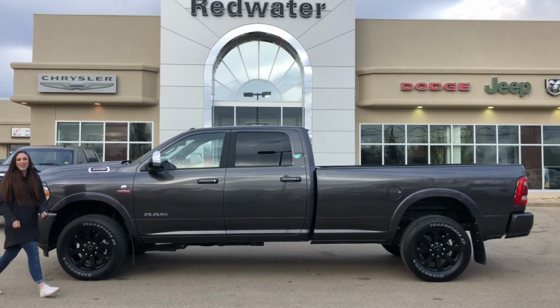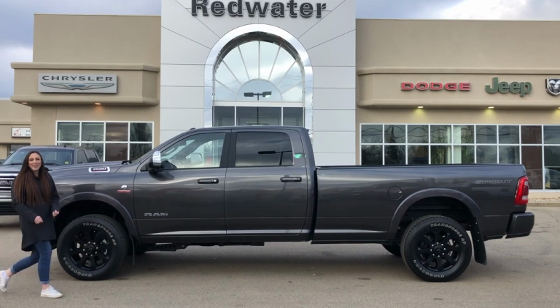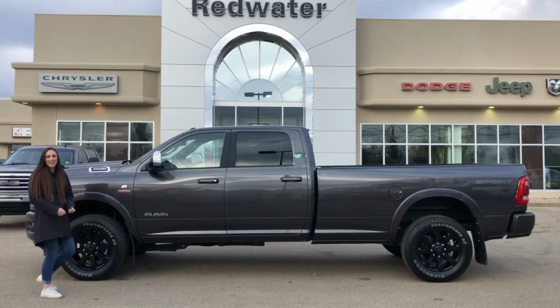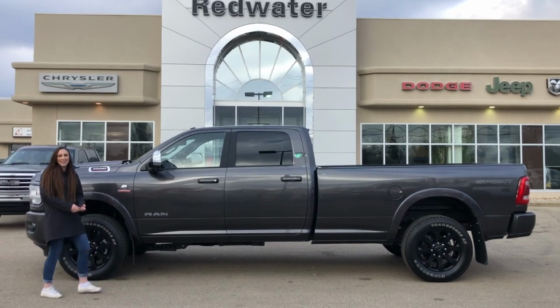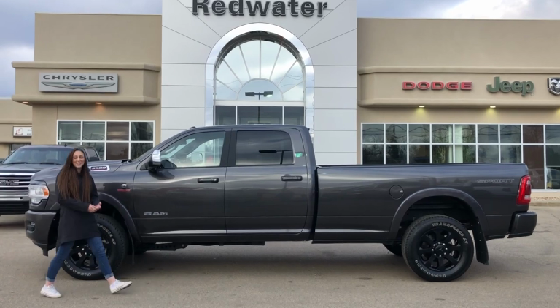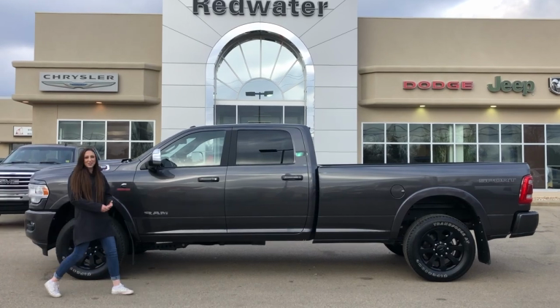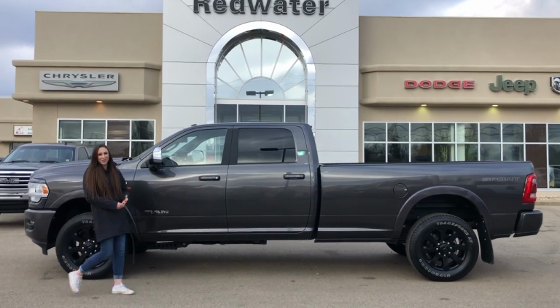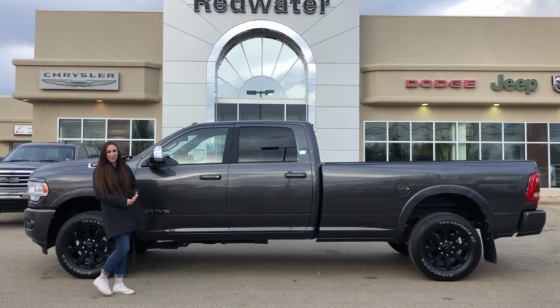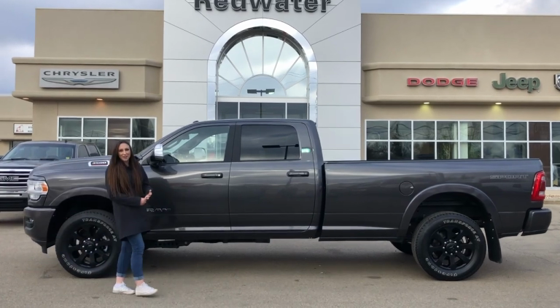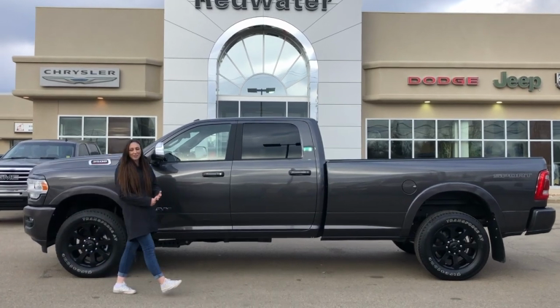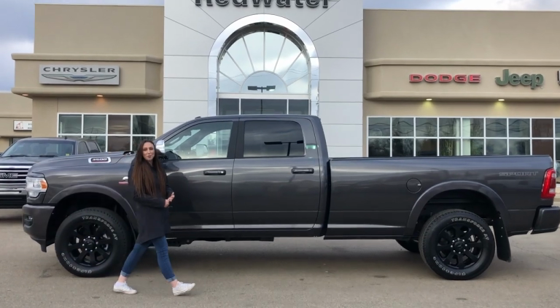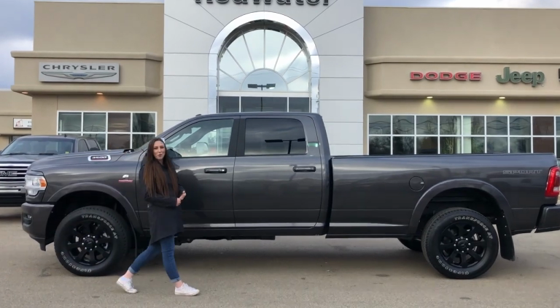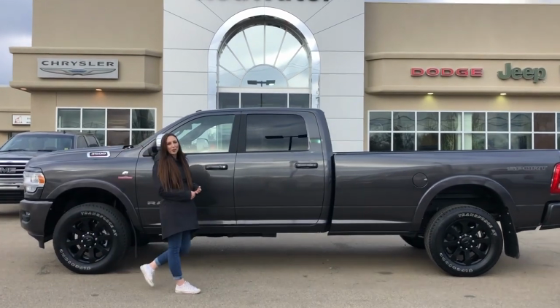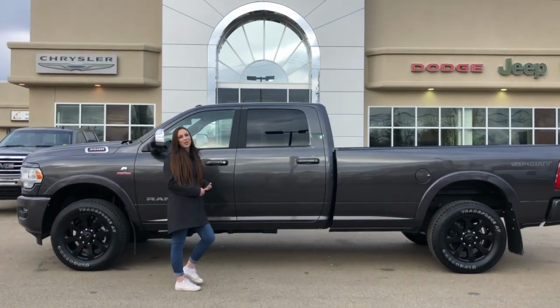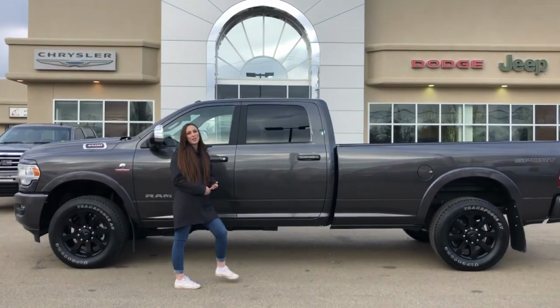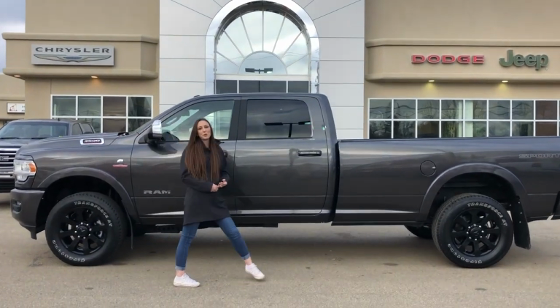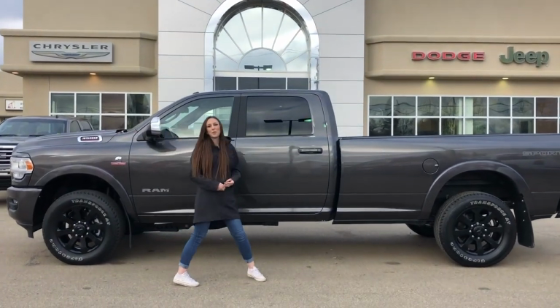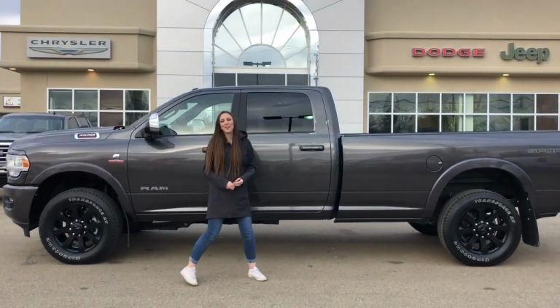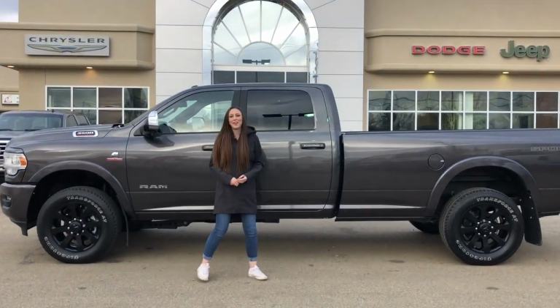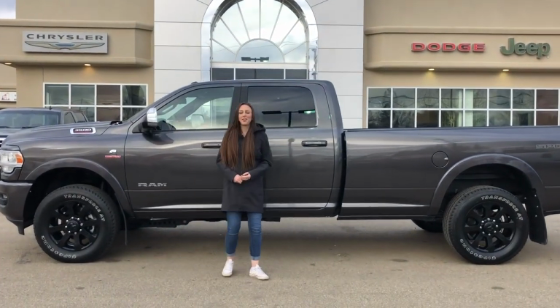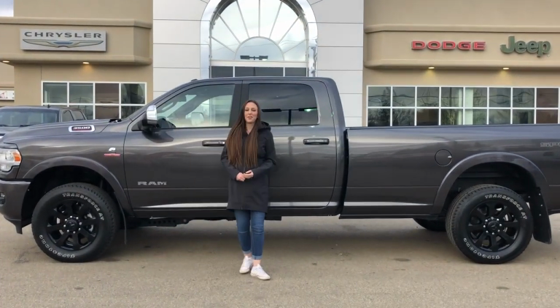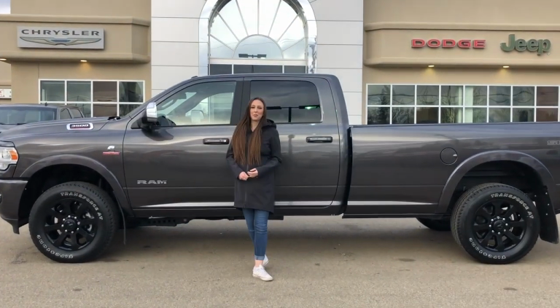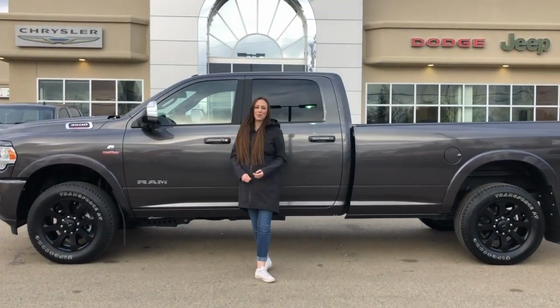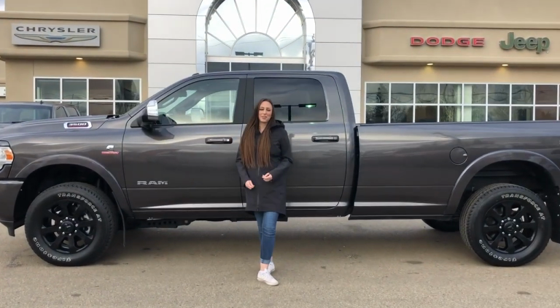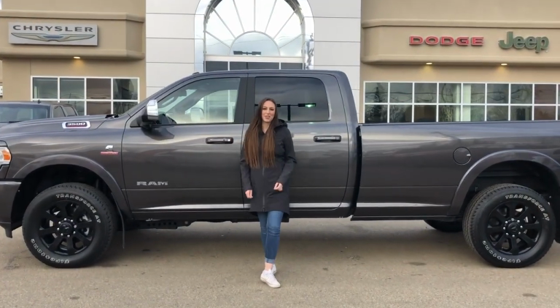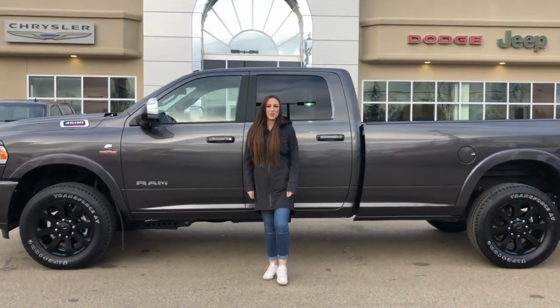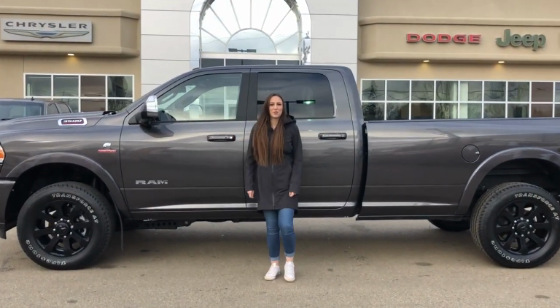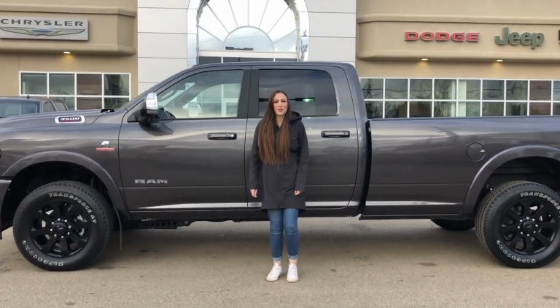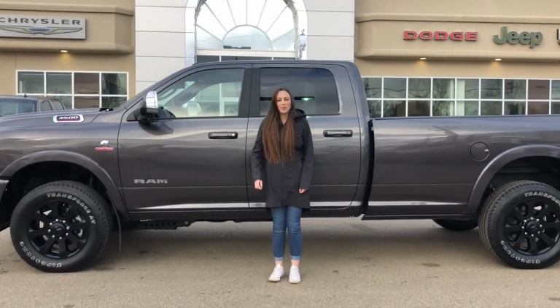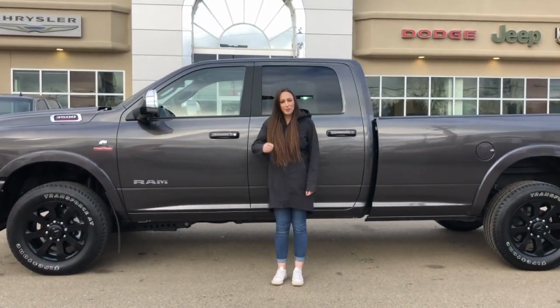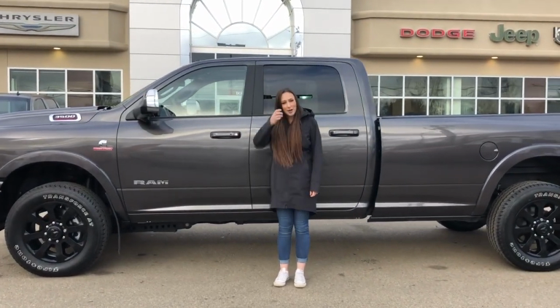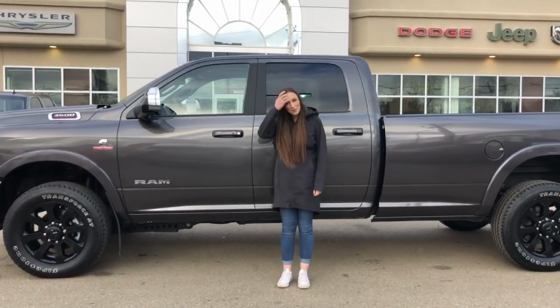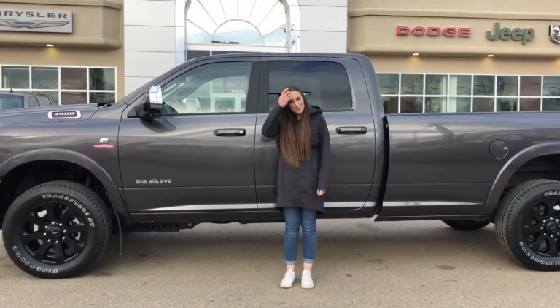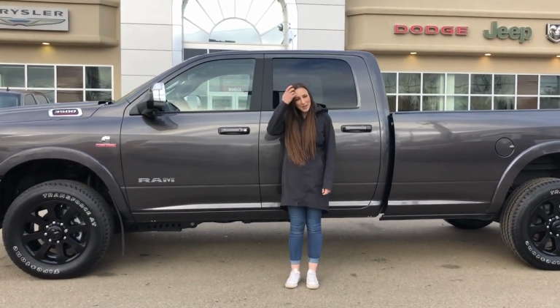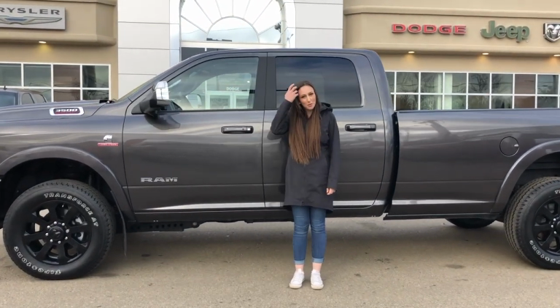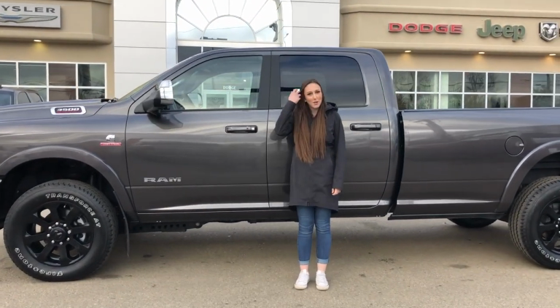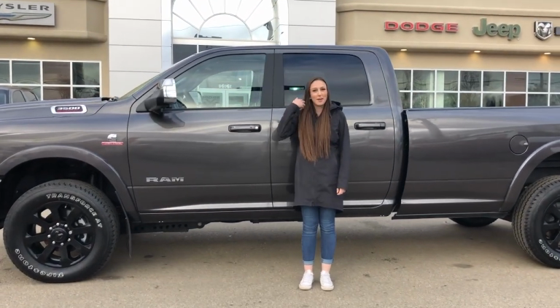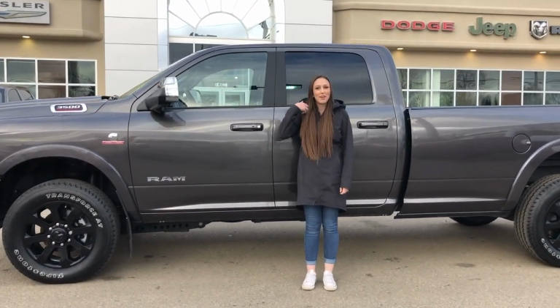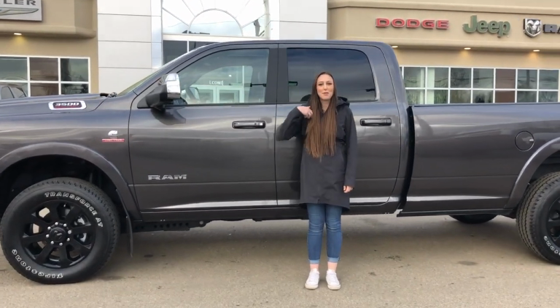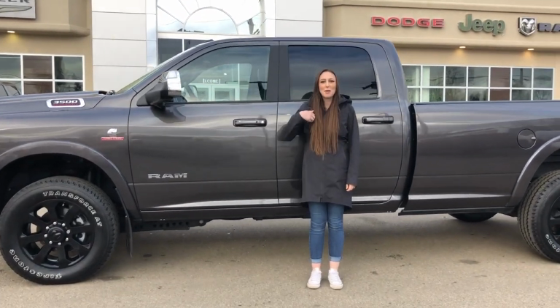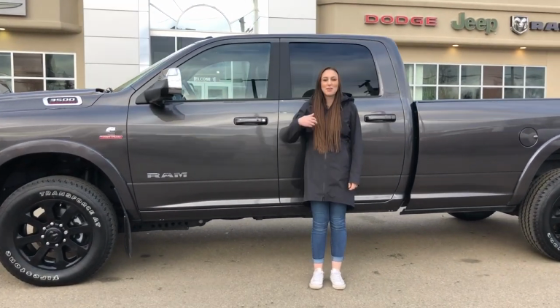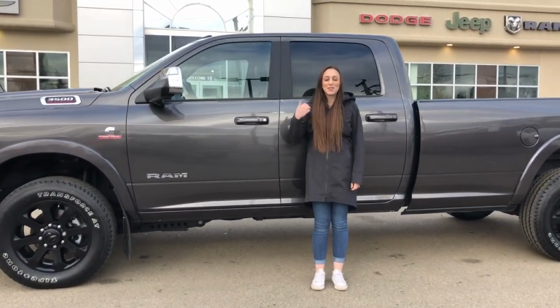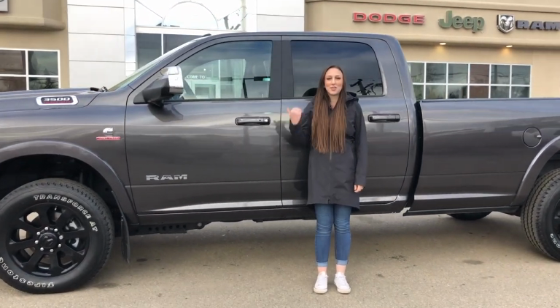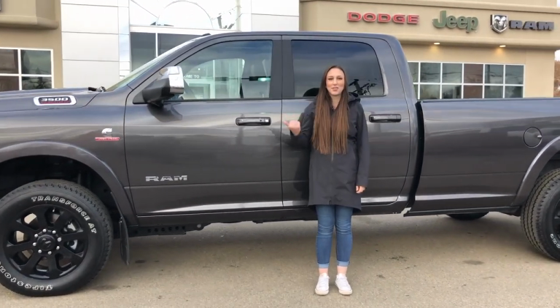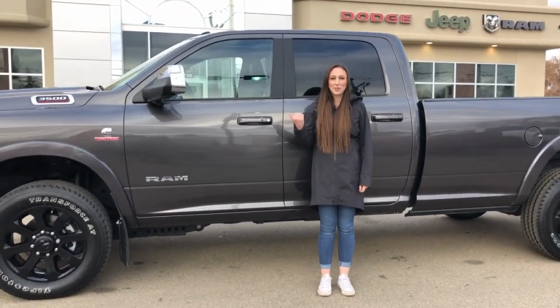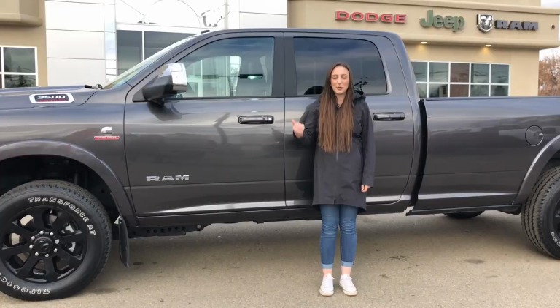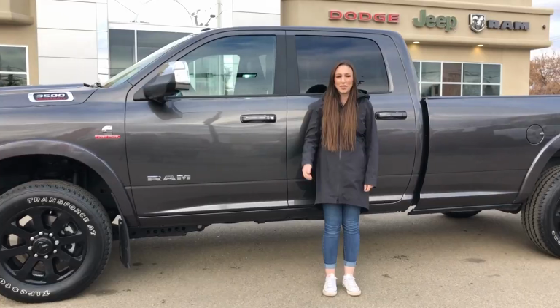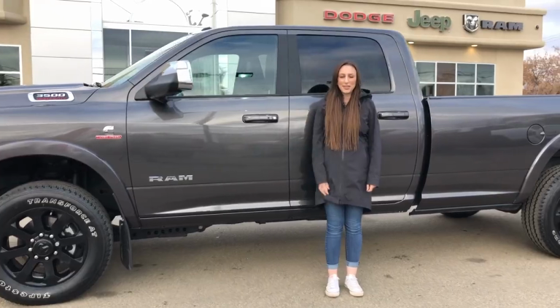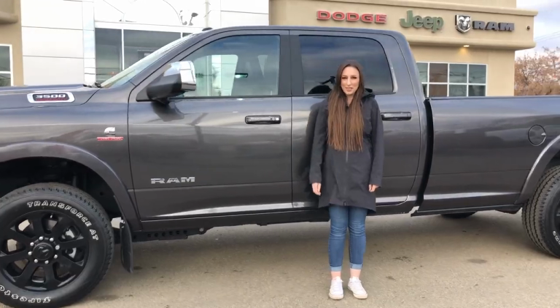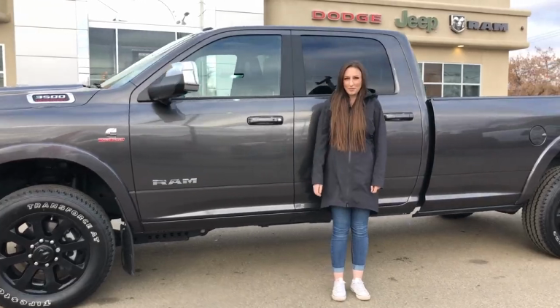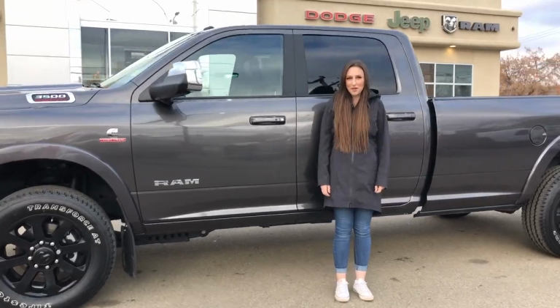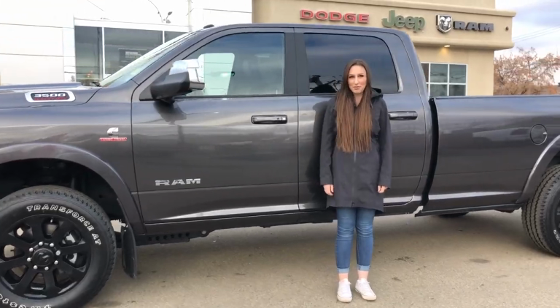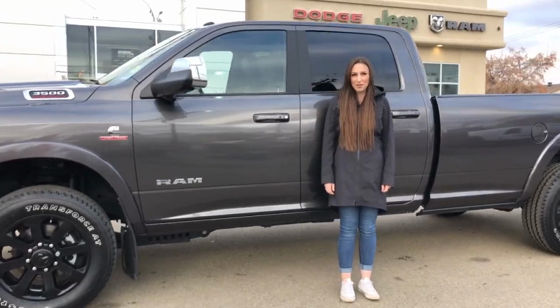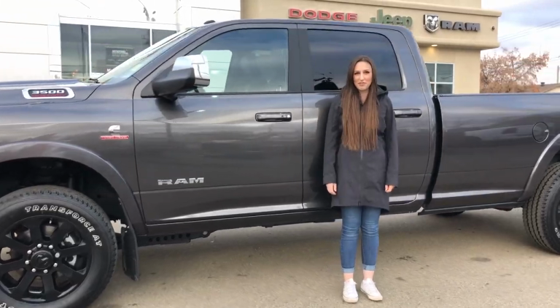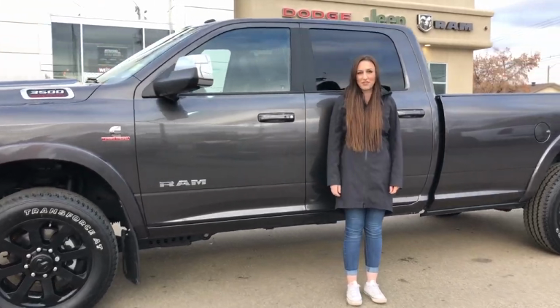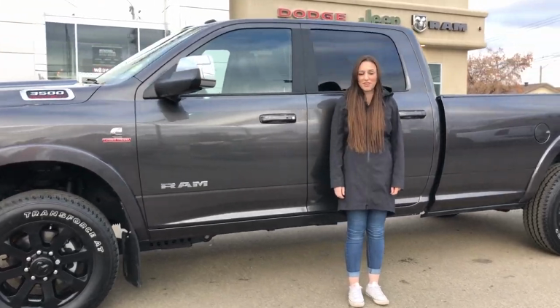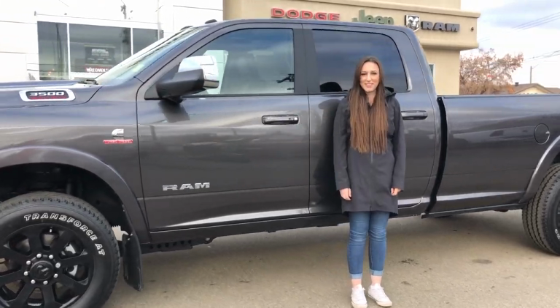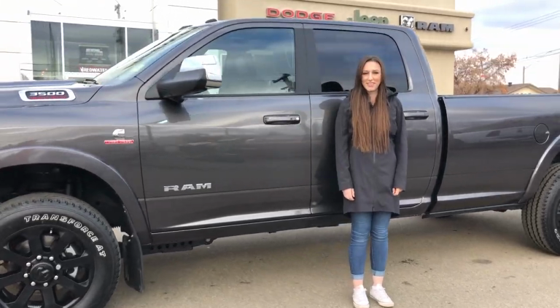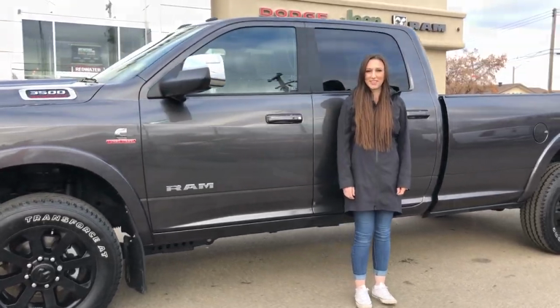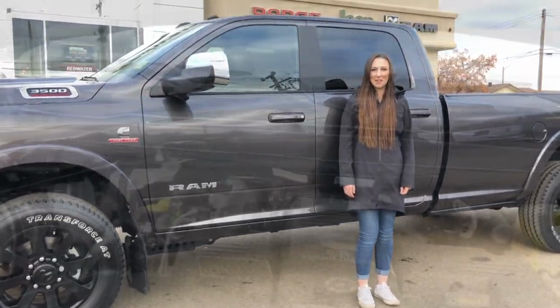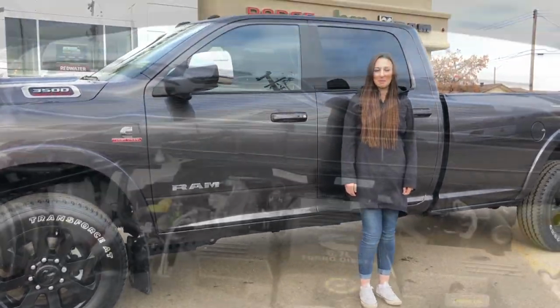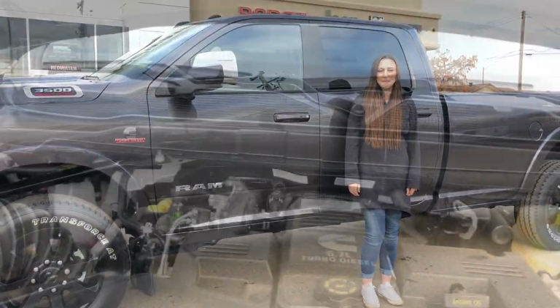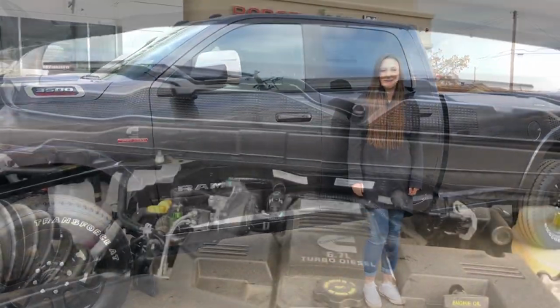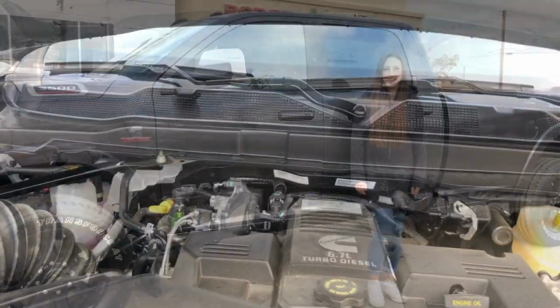Hey guys, it's Jill down at Redwater Dodge, home of the $10 oil change rigged RAMs. Now we buy RAM. I'm here to show you this 2019 RAM 3500, so let's take a peek under the hood.